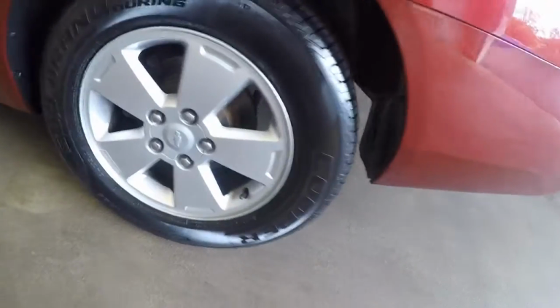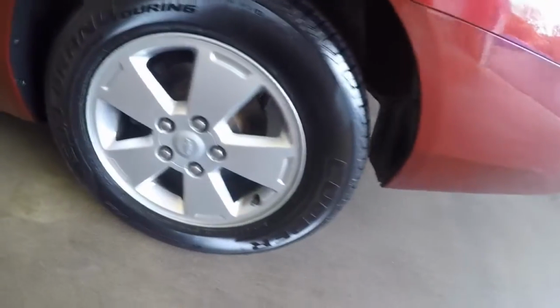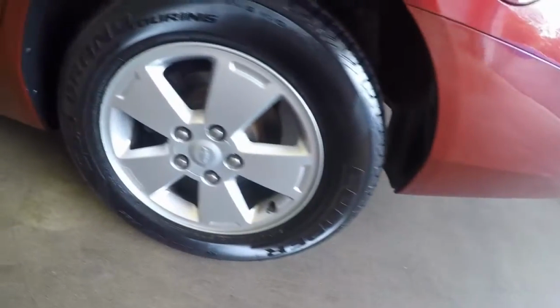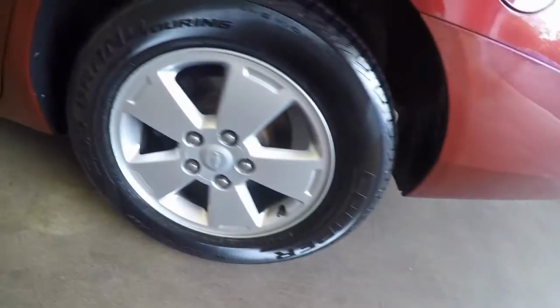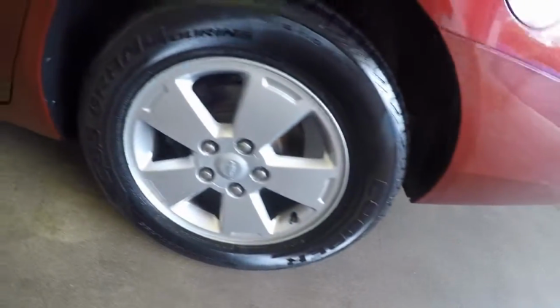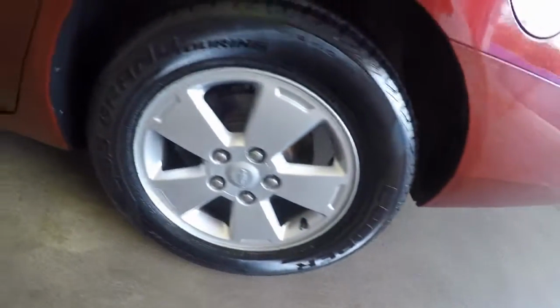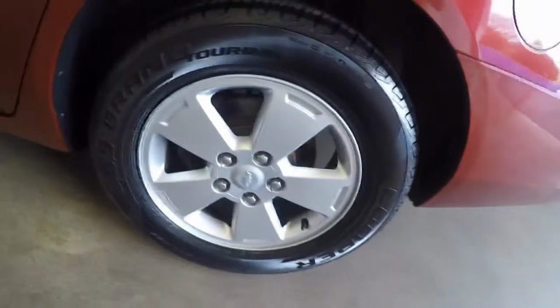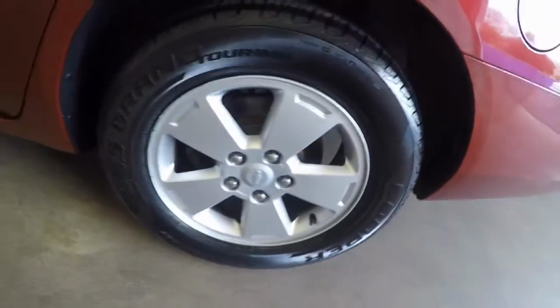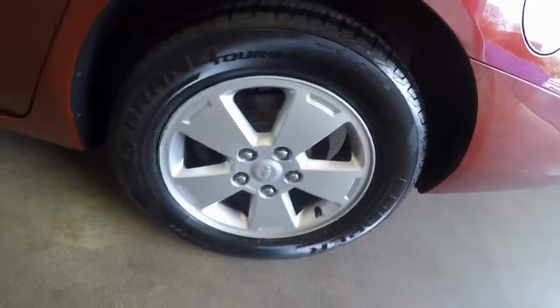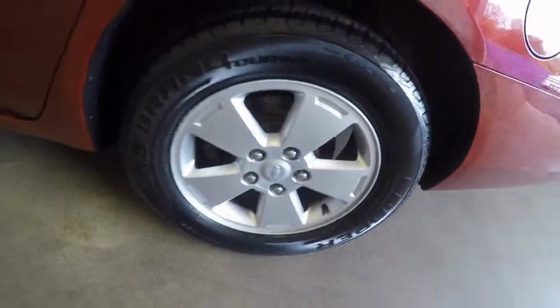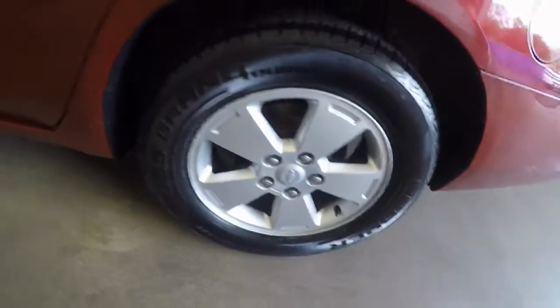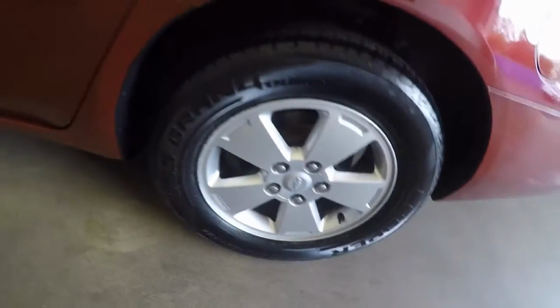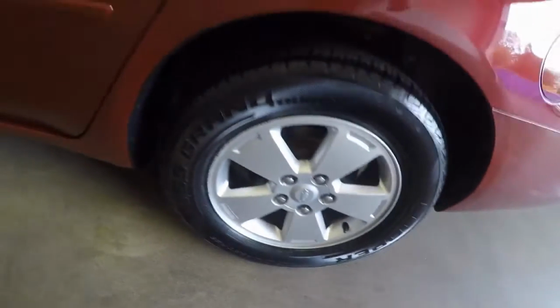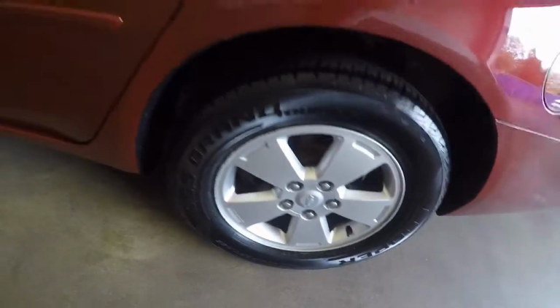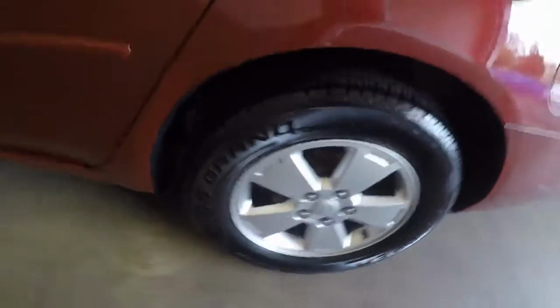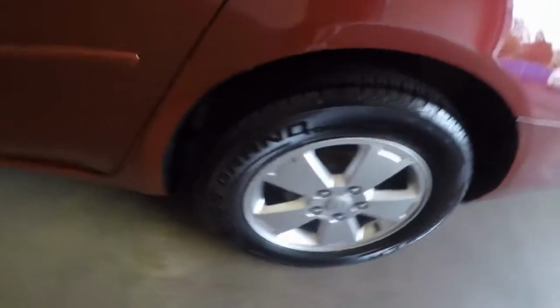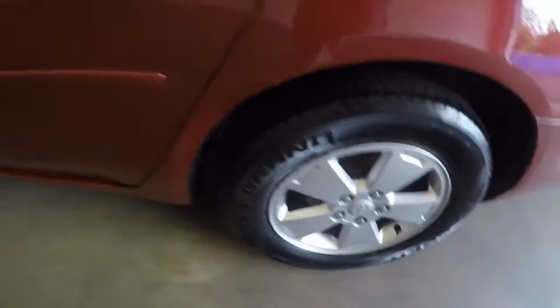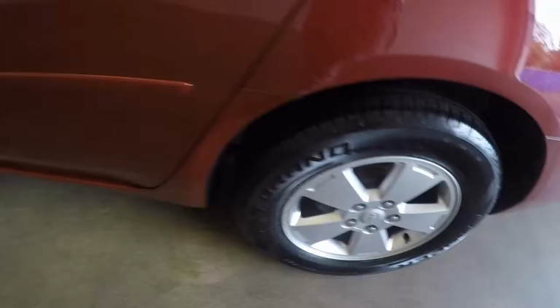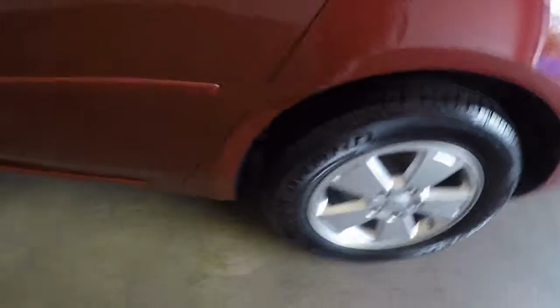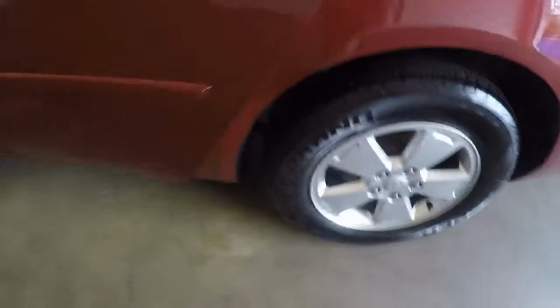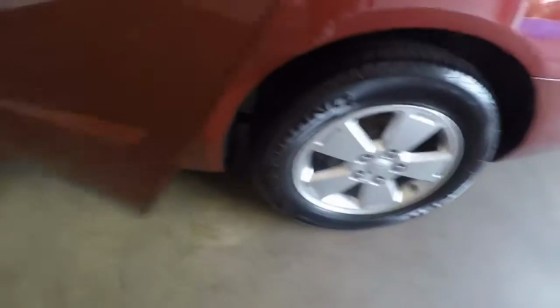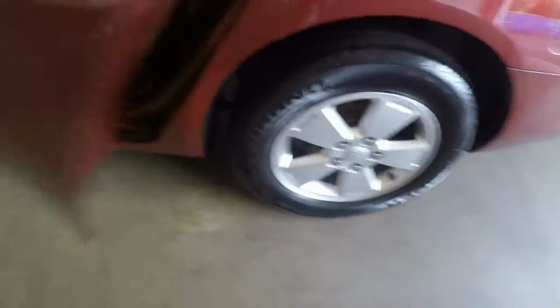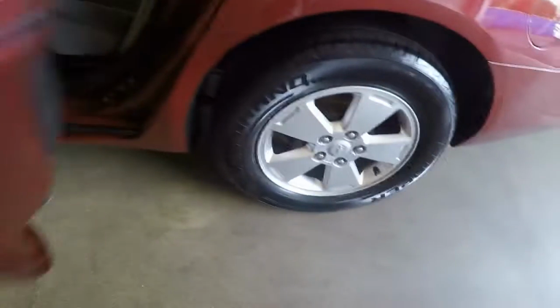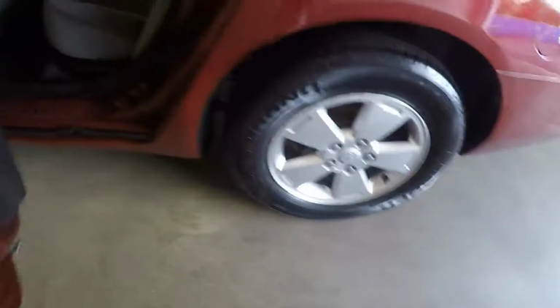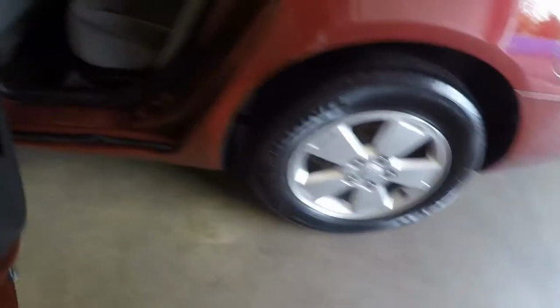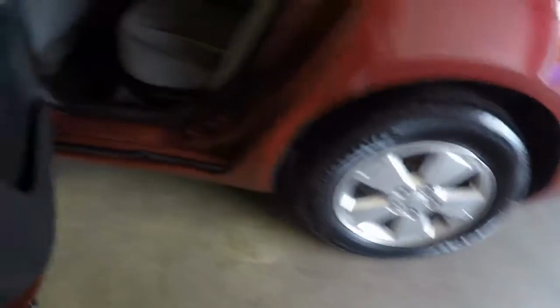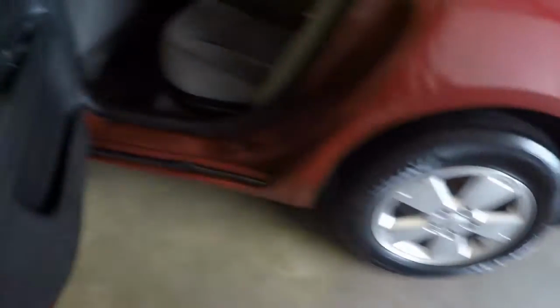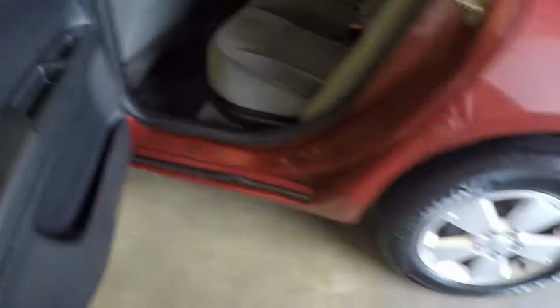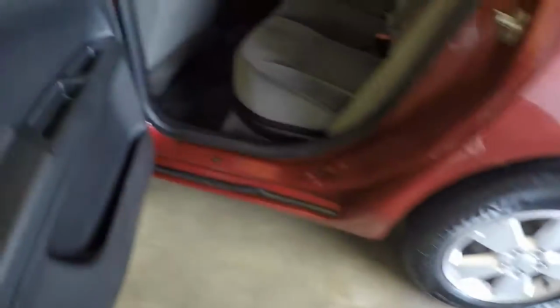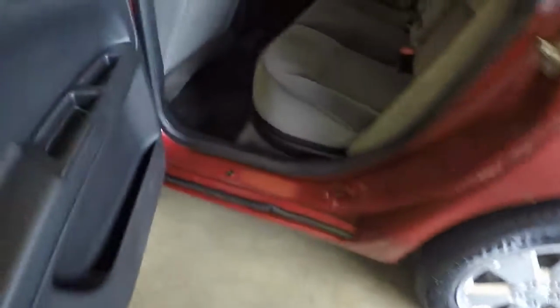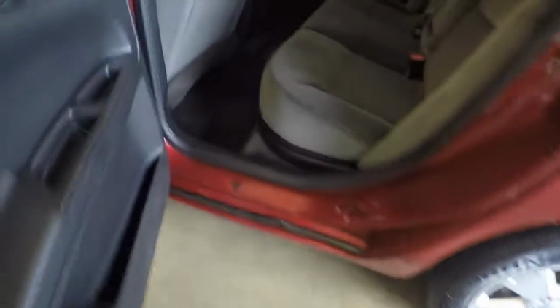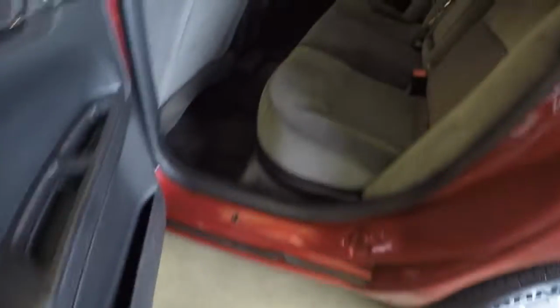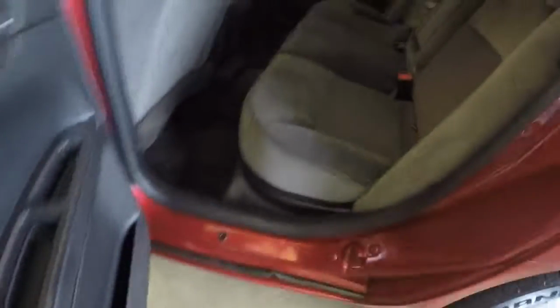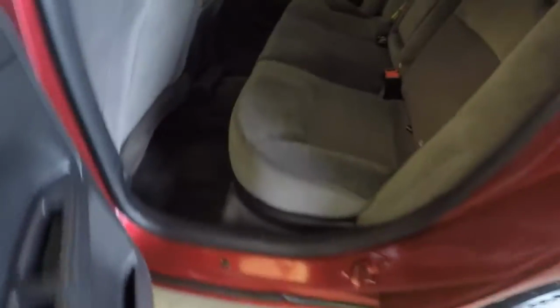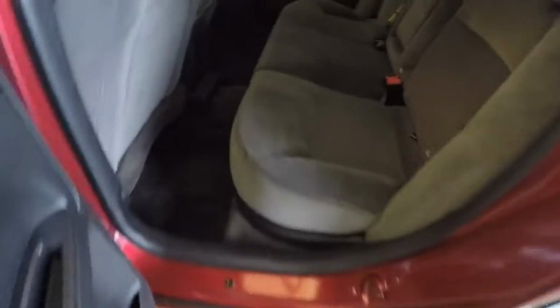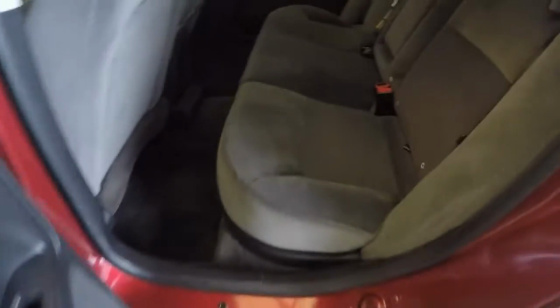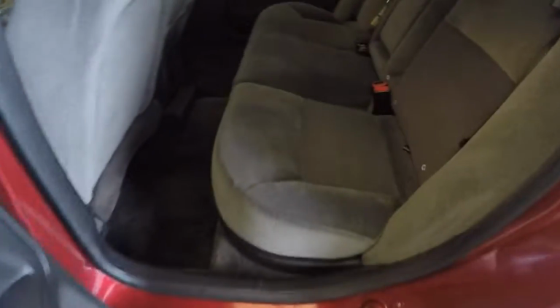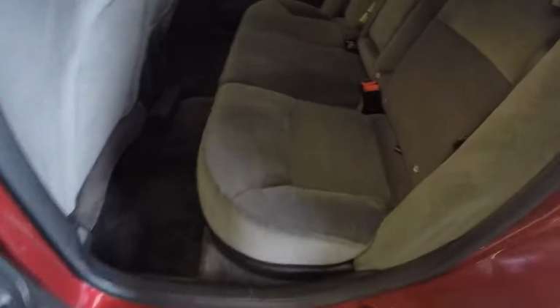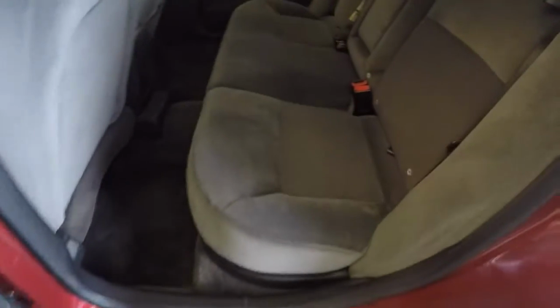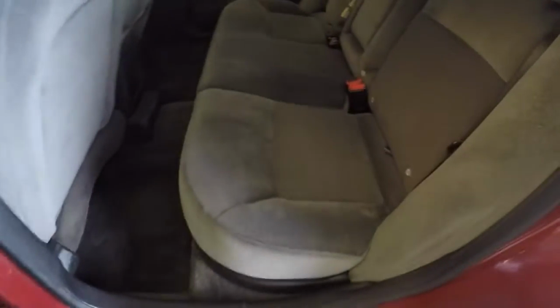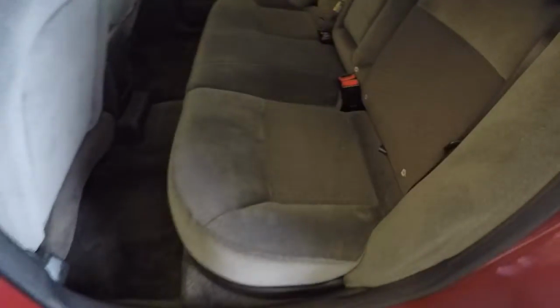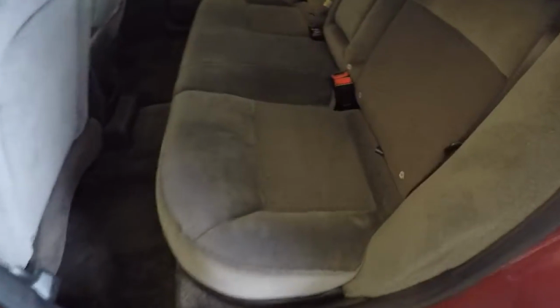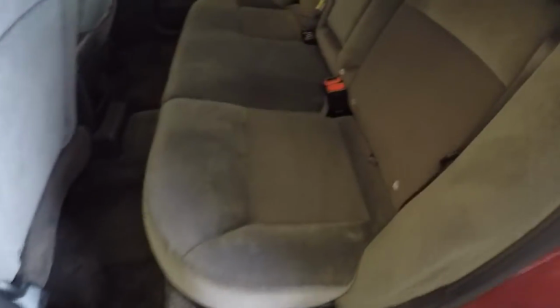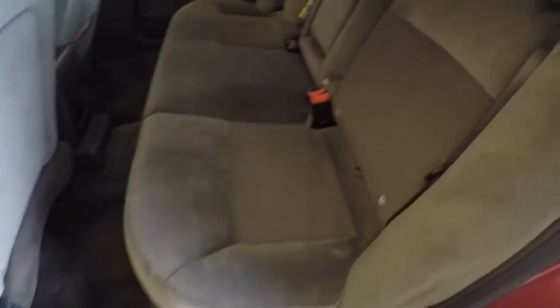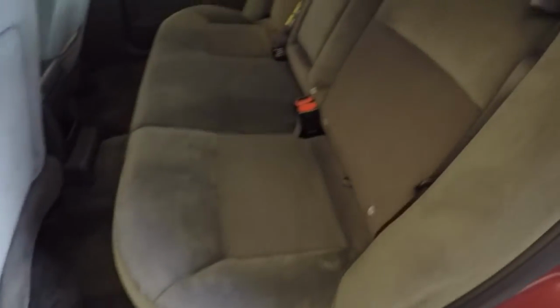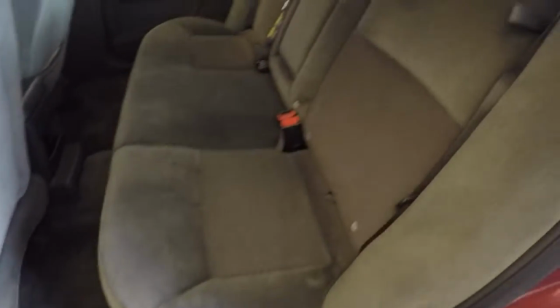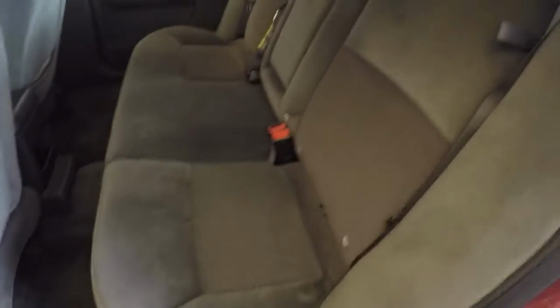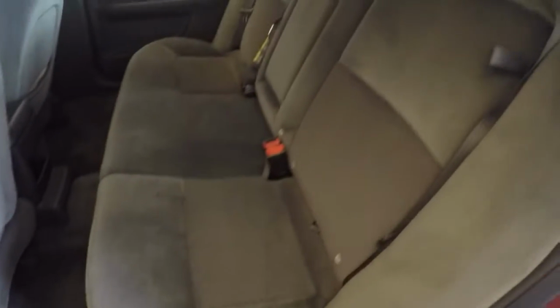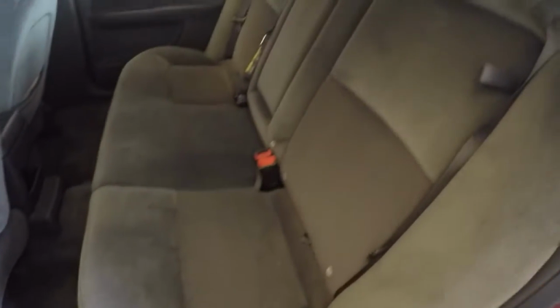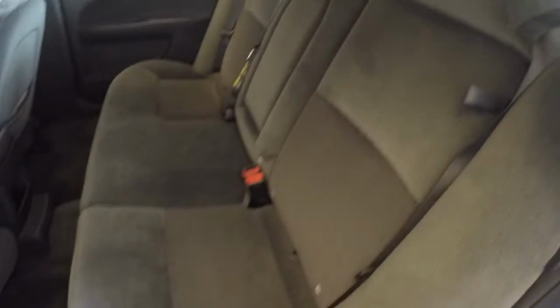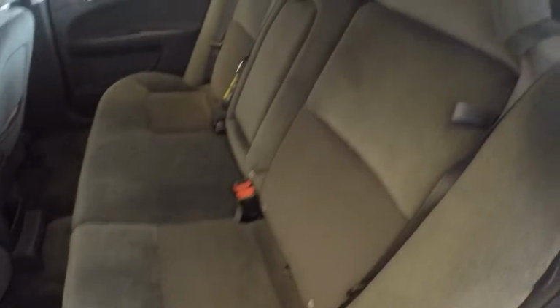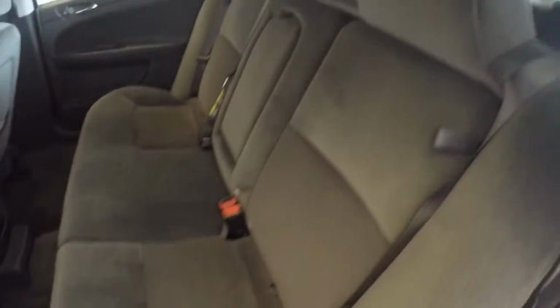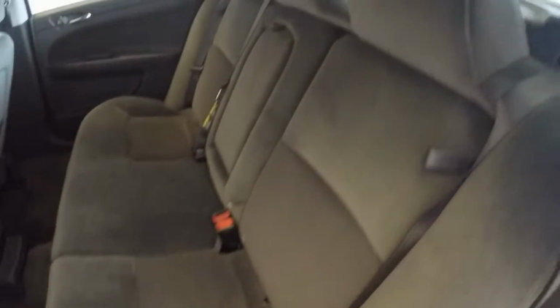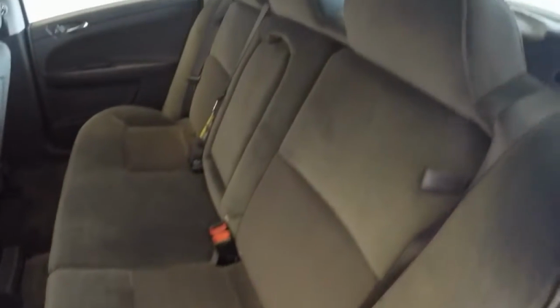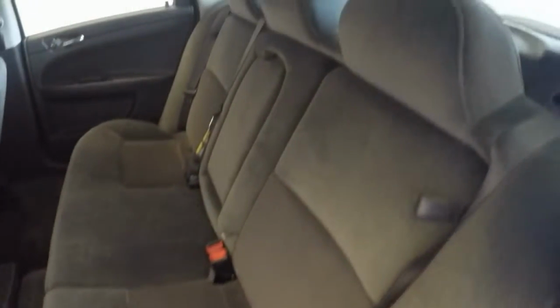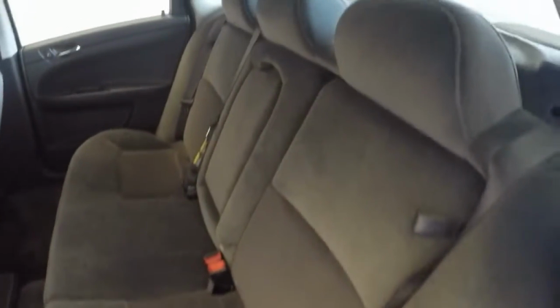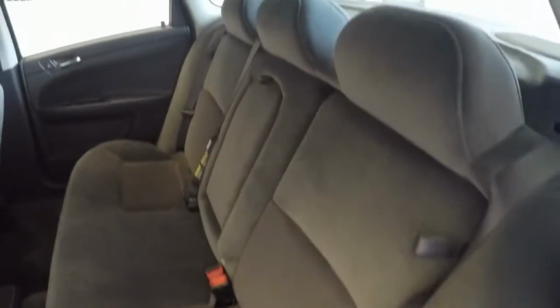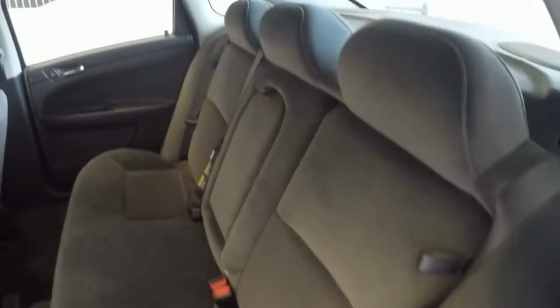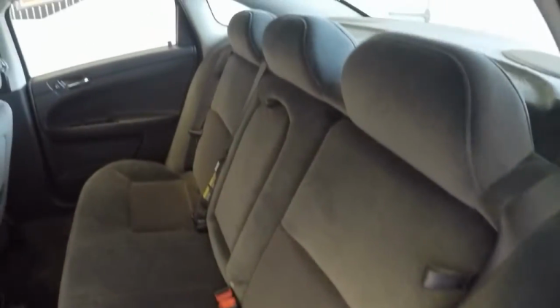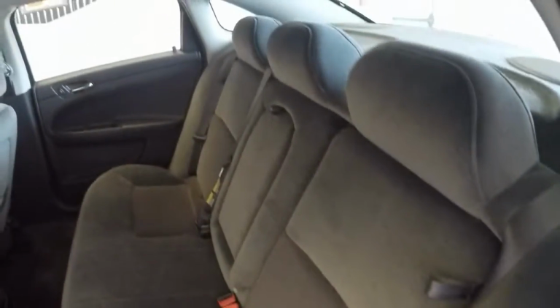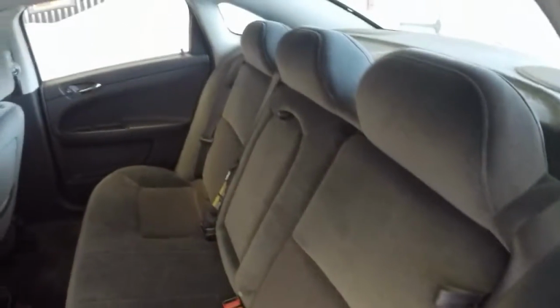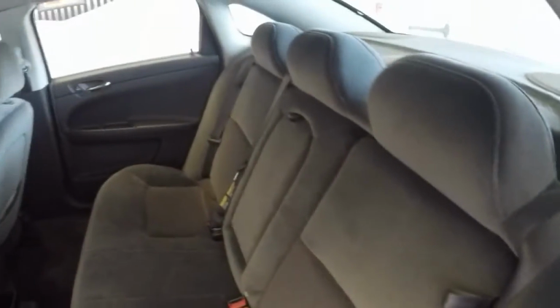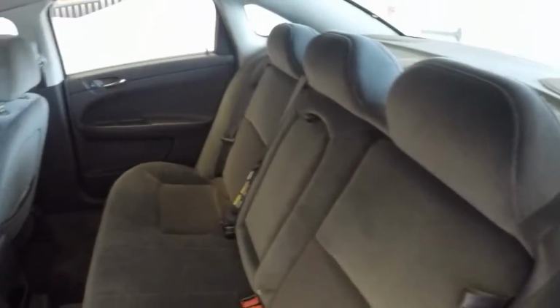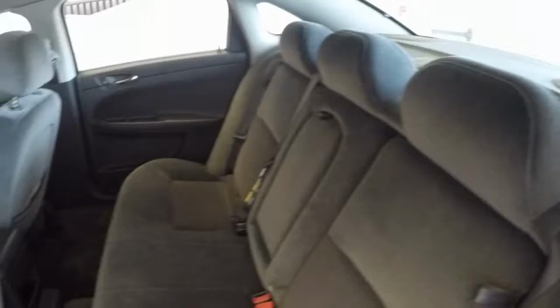Nice alloy wheels, good tires on them. In the back, no tears, no burns, no rips.